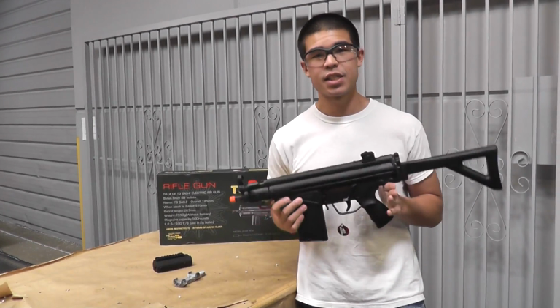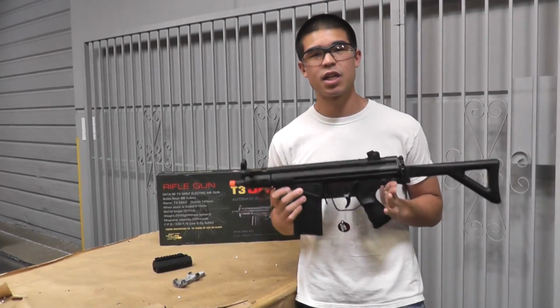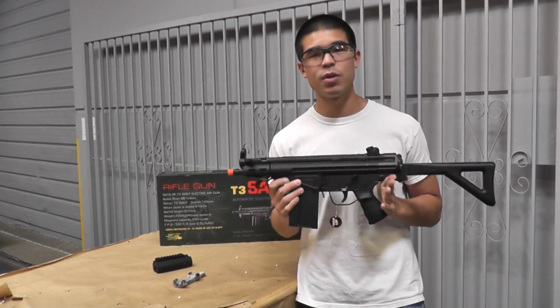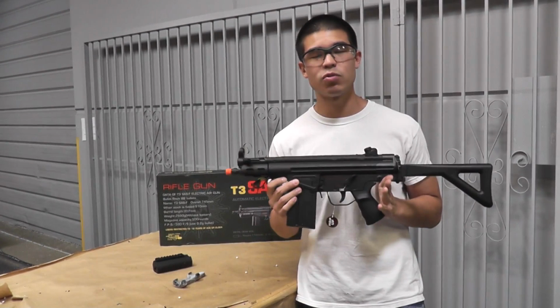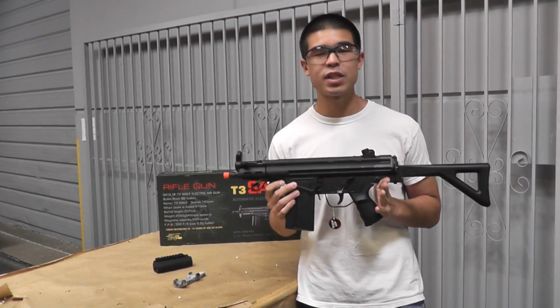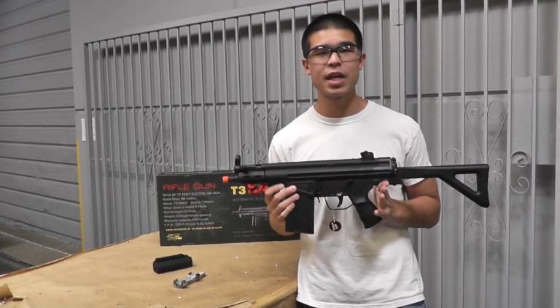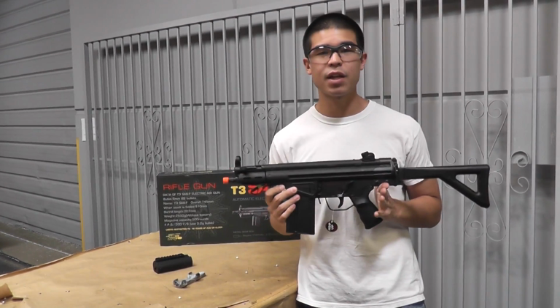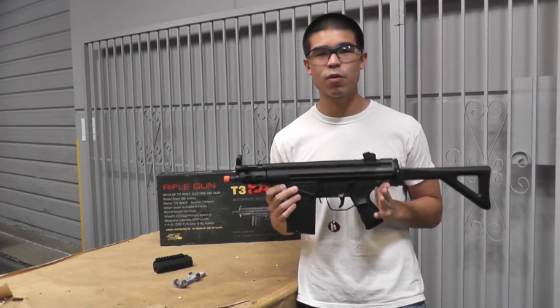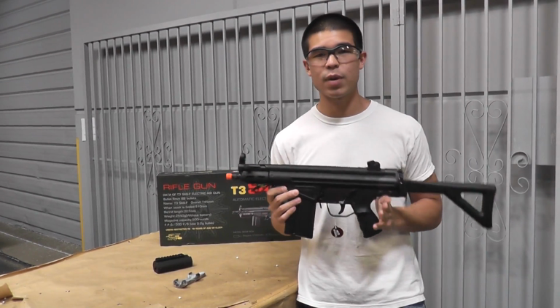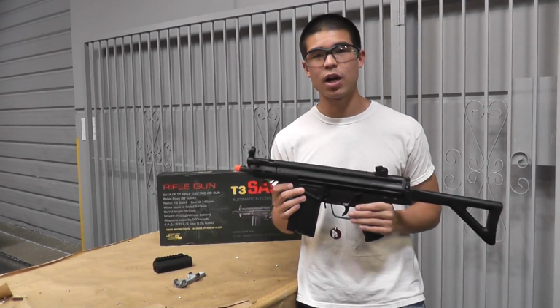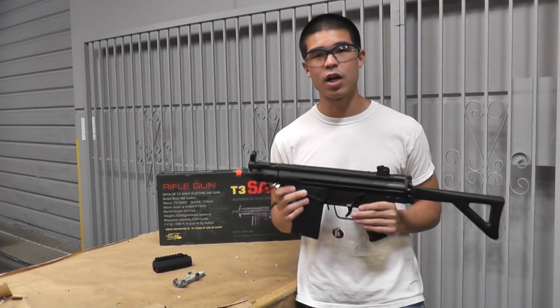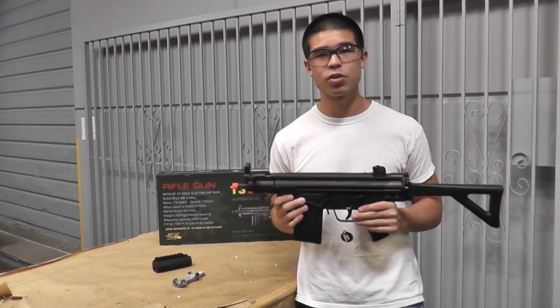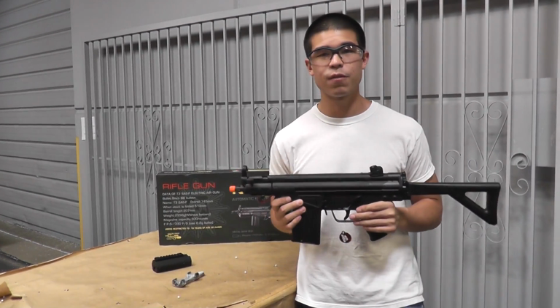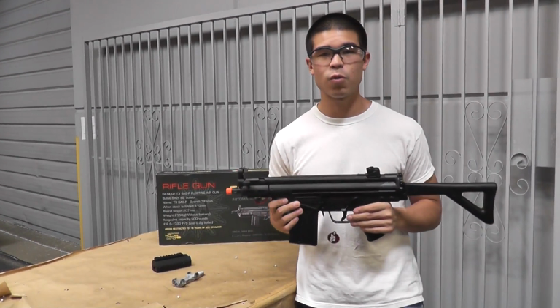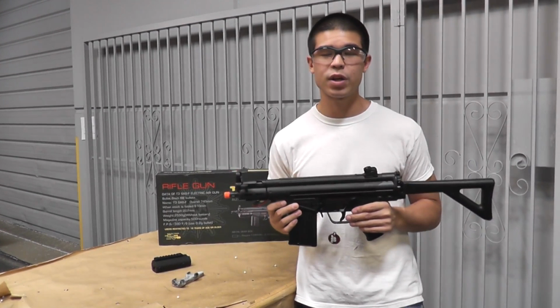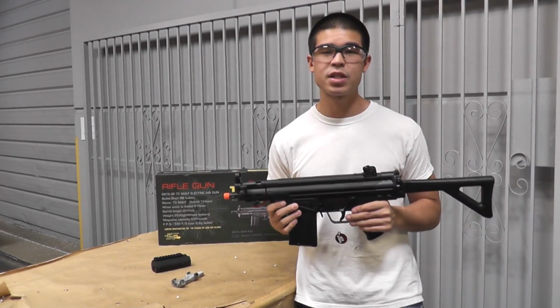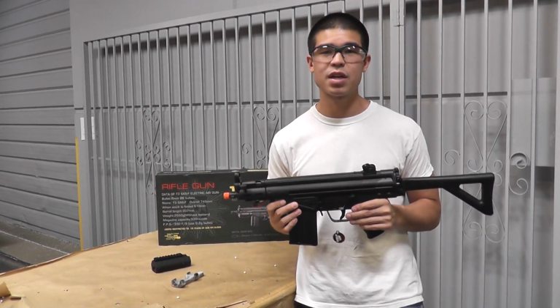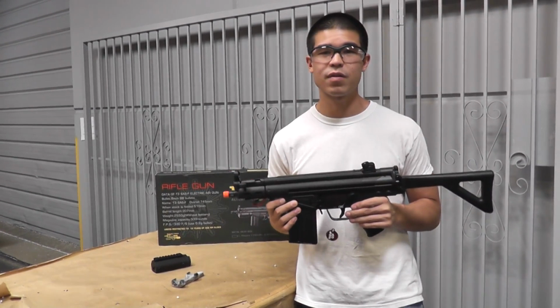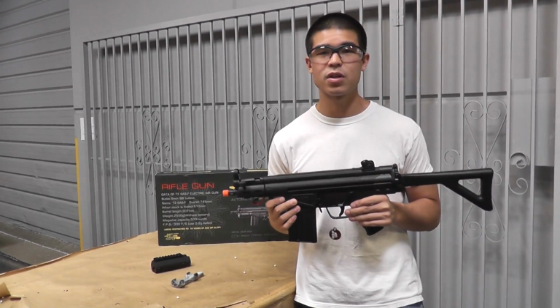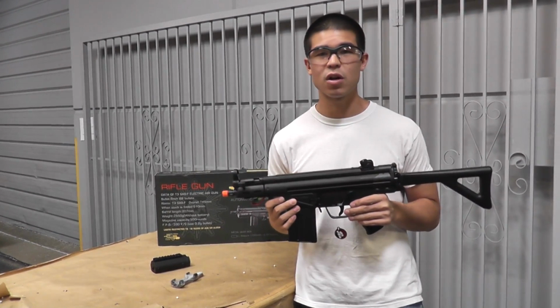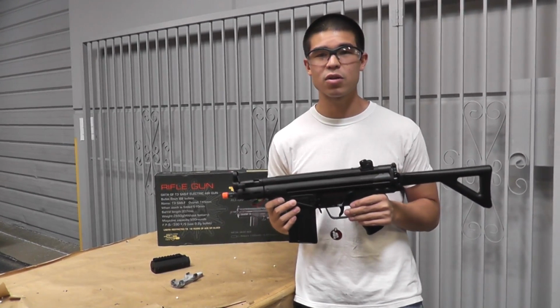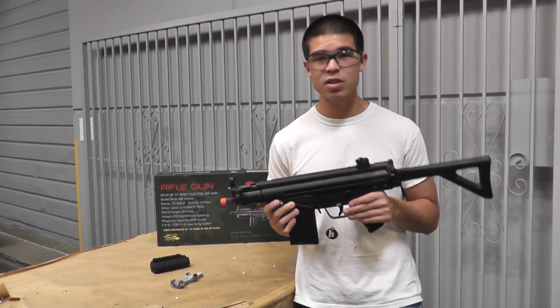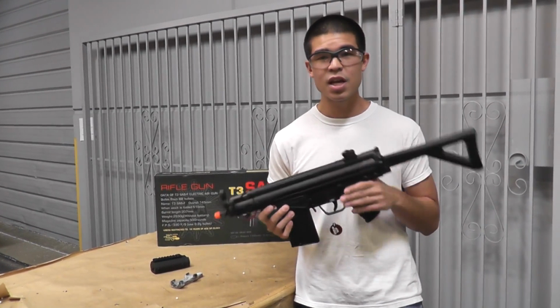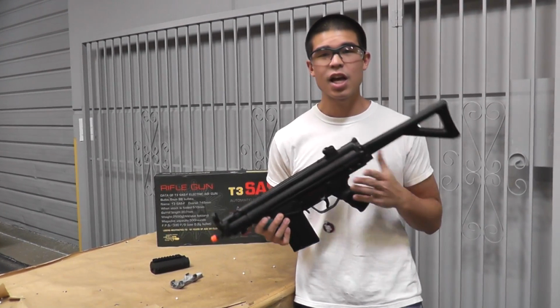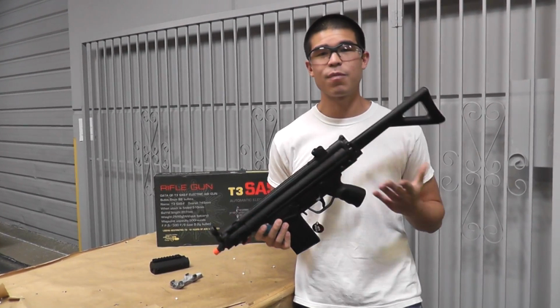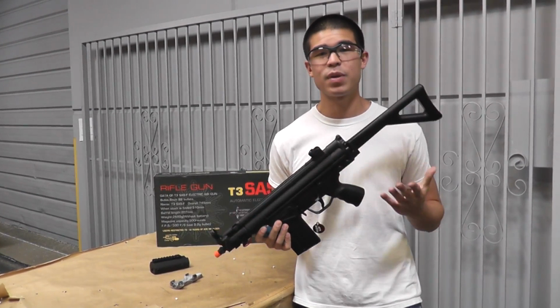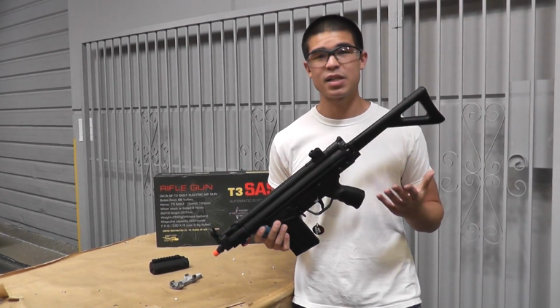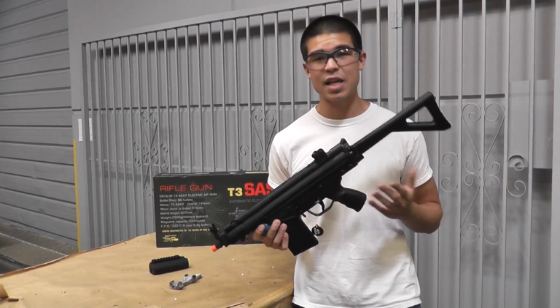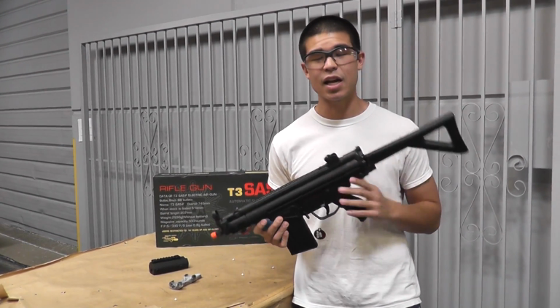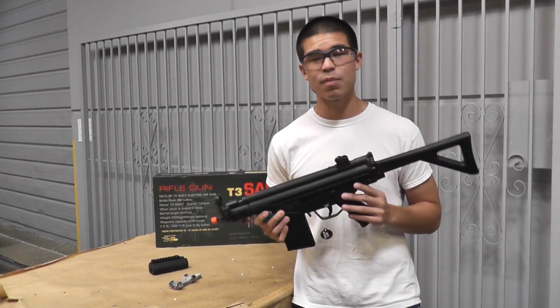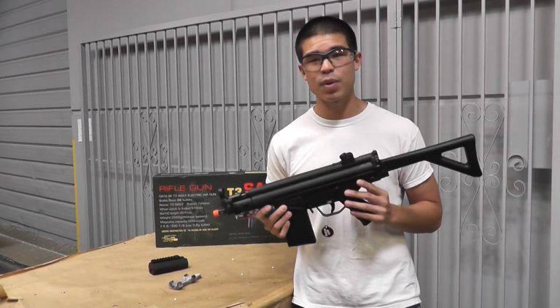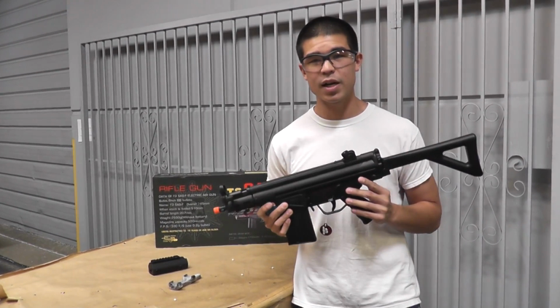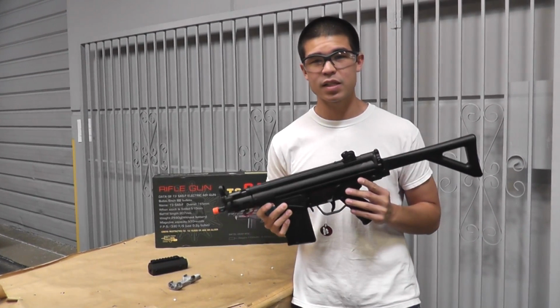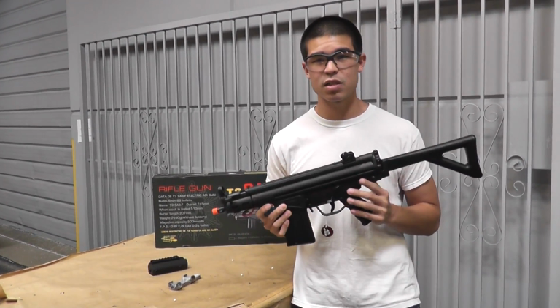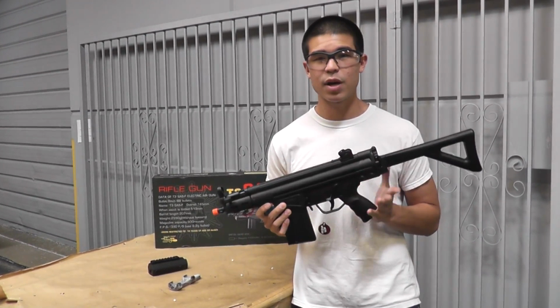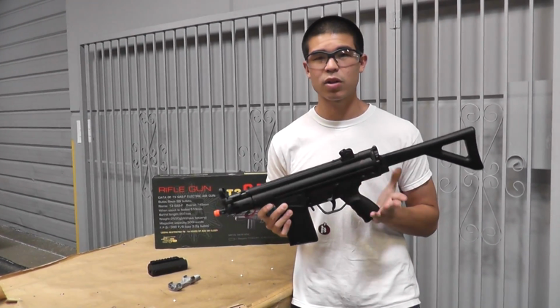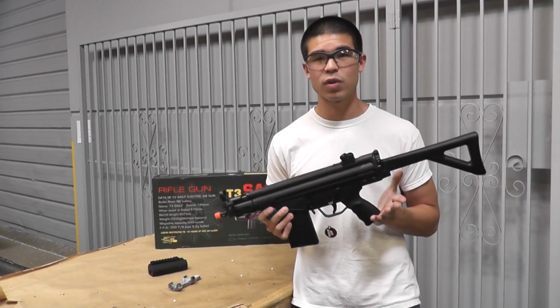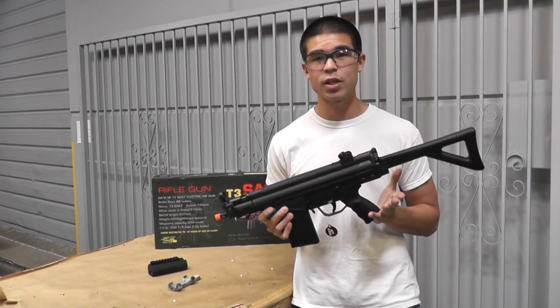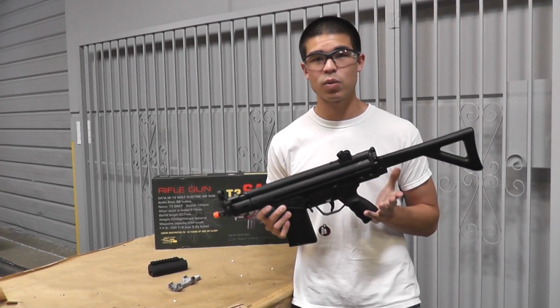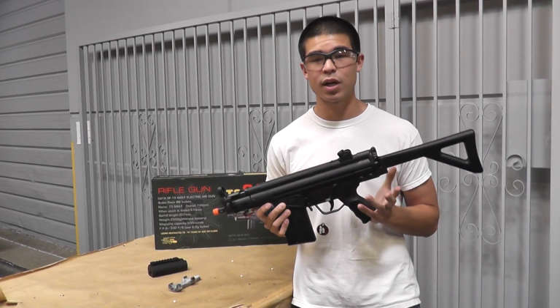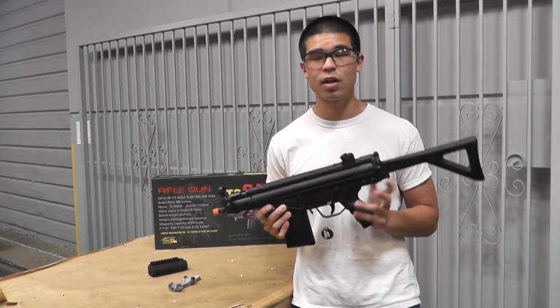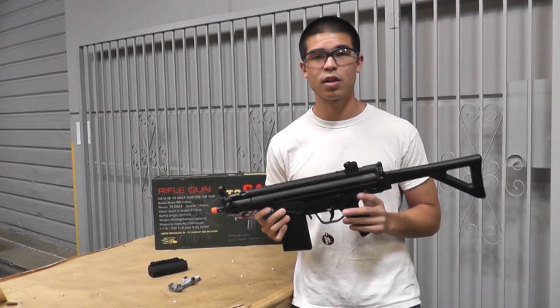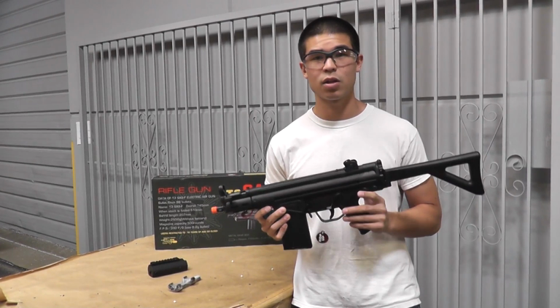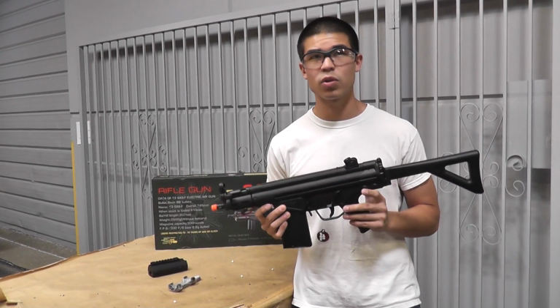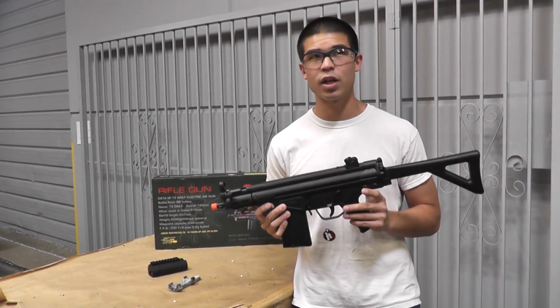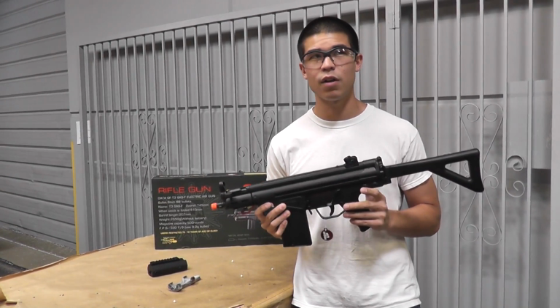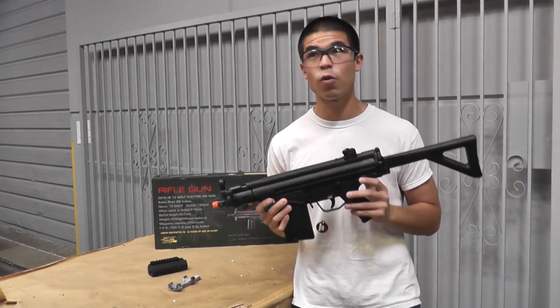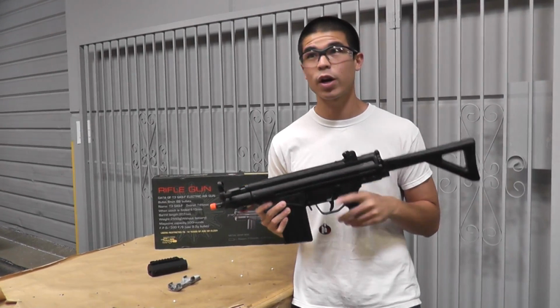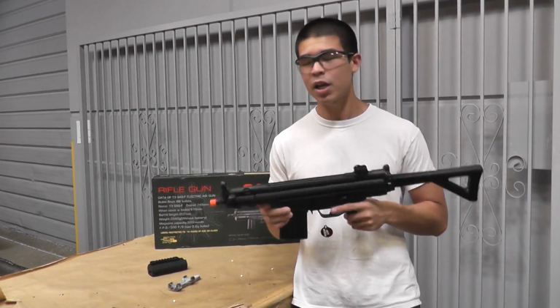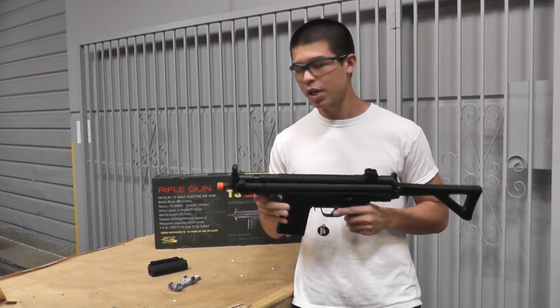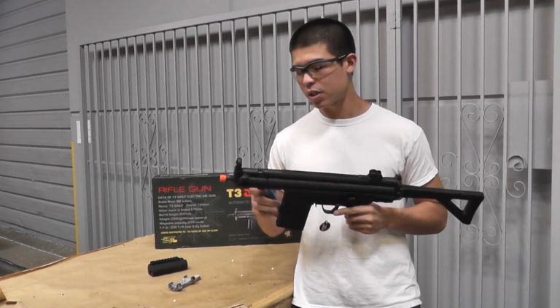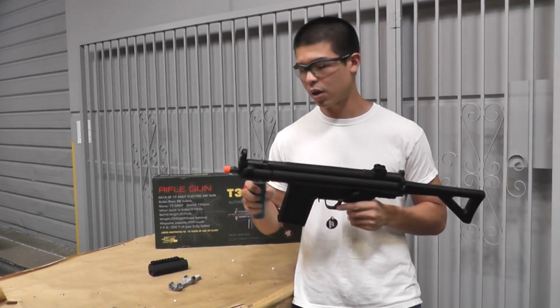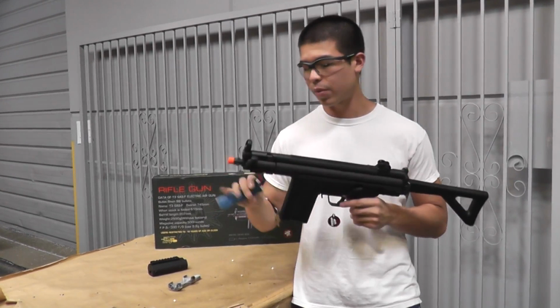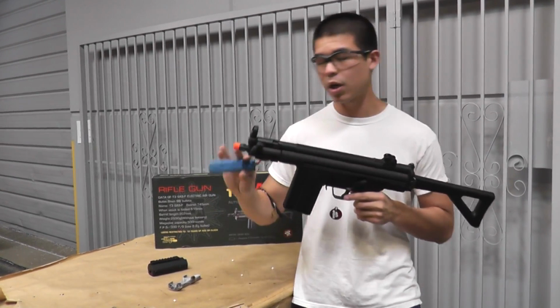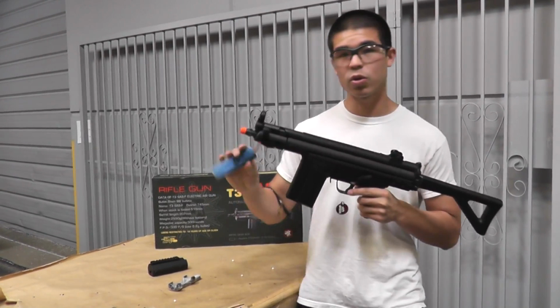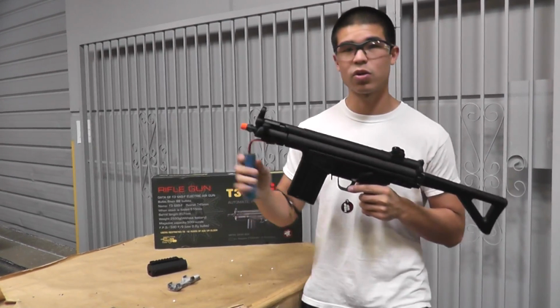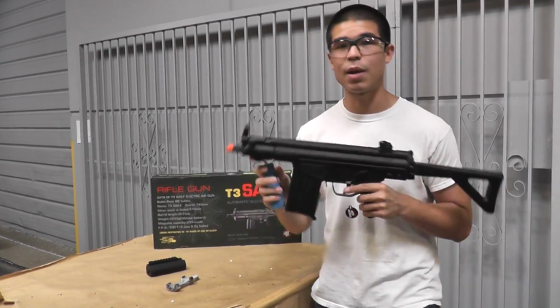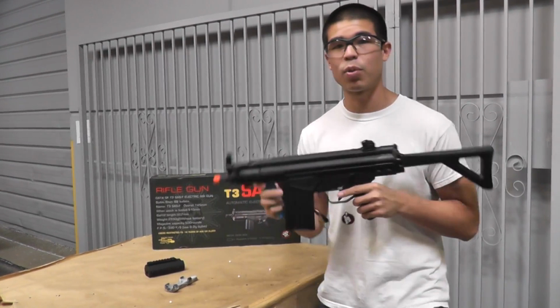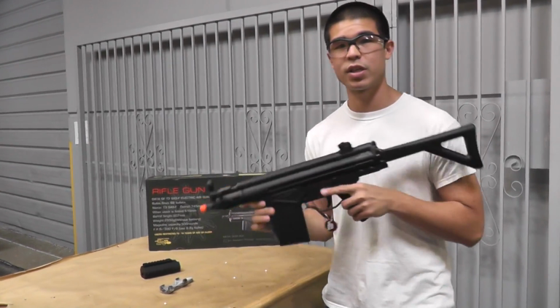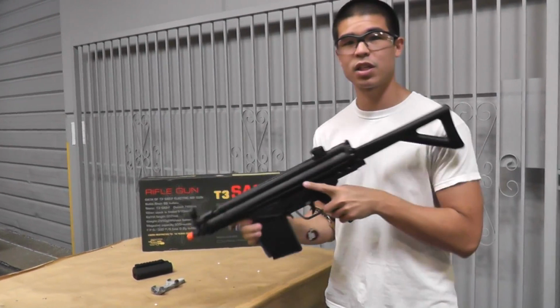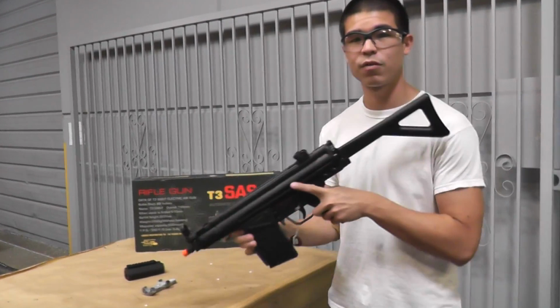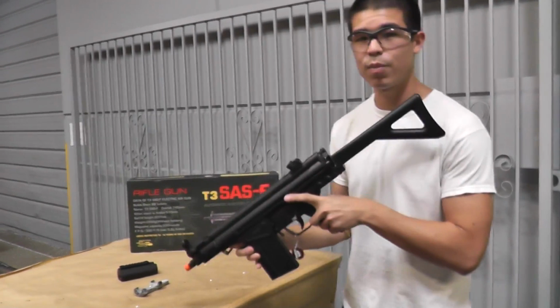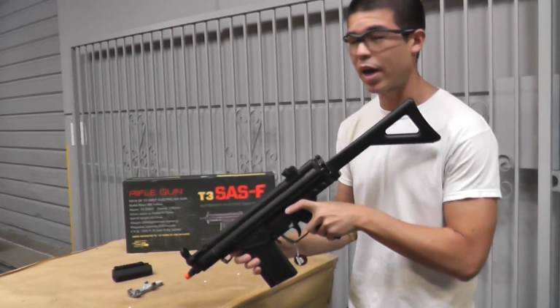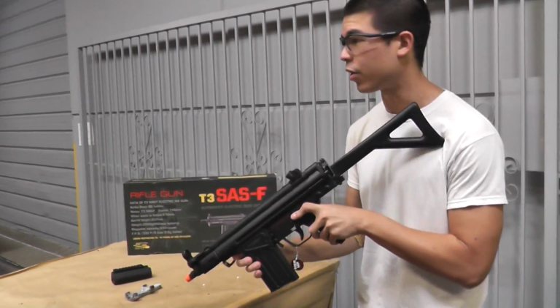It's going to be retailing for about $147. FPS out of the box is about 320 to 340, so here we go with our 9.6 volt battery.